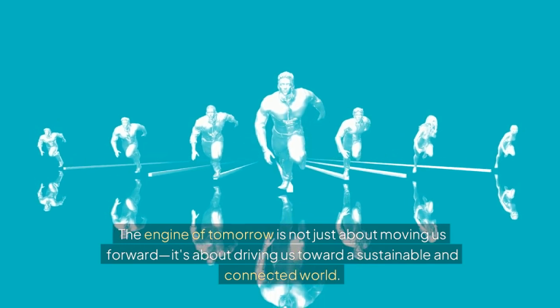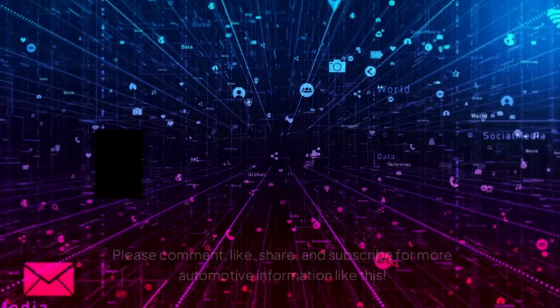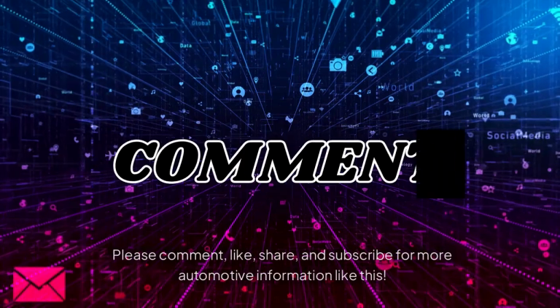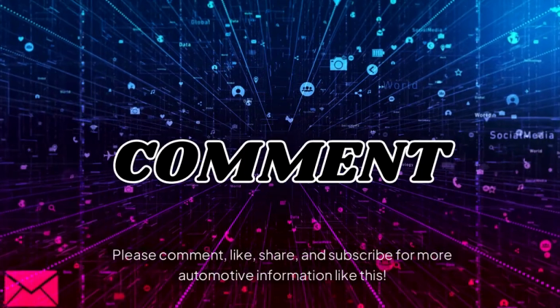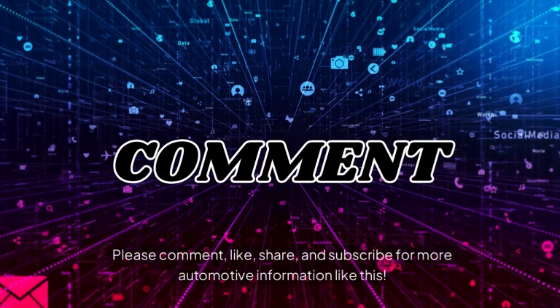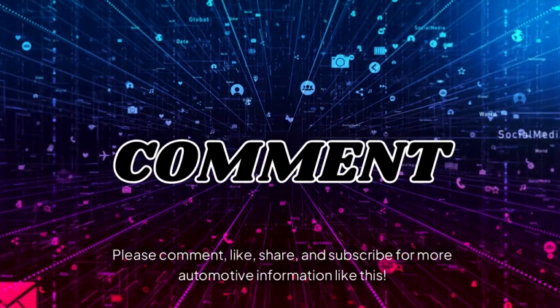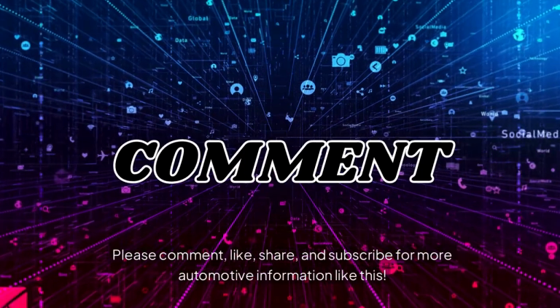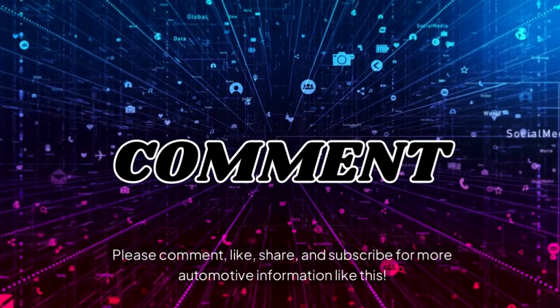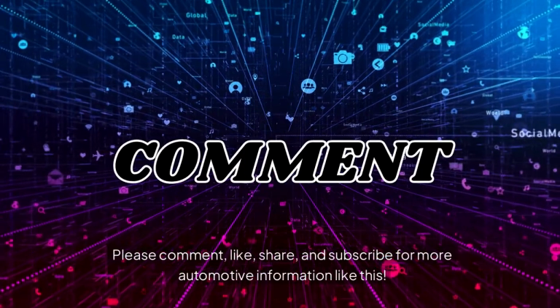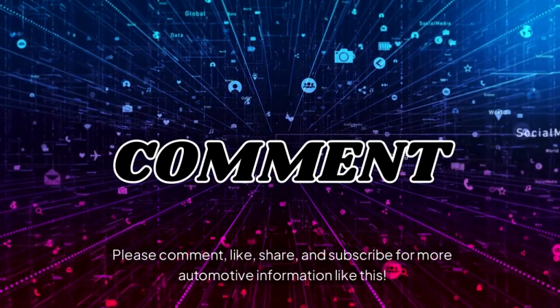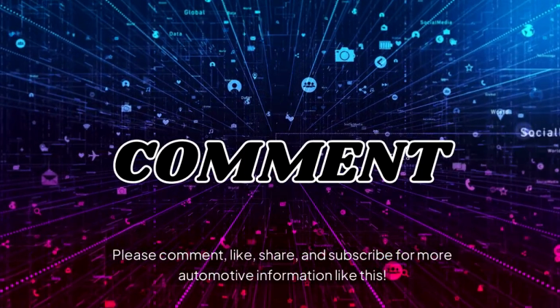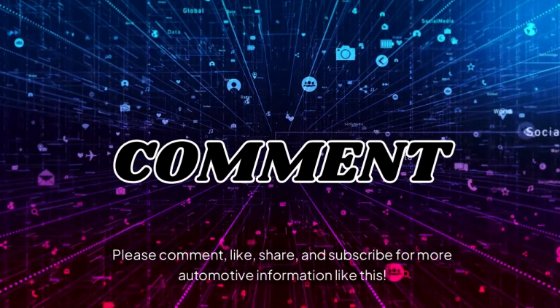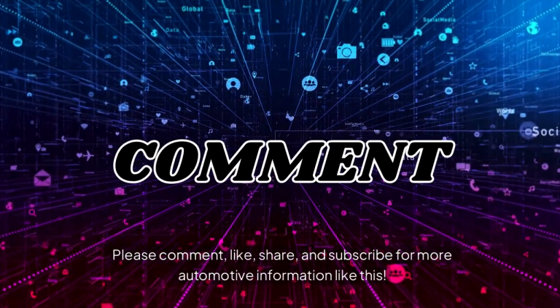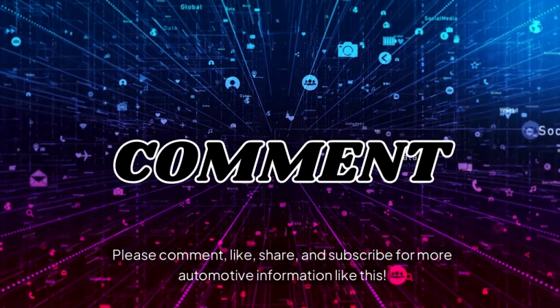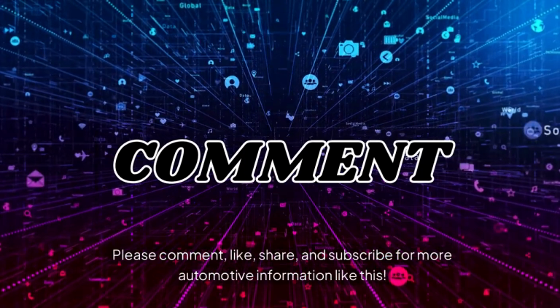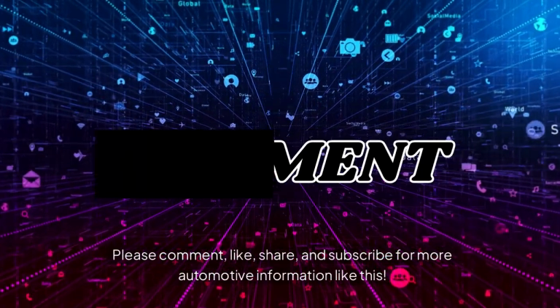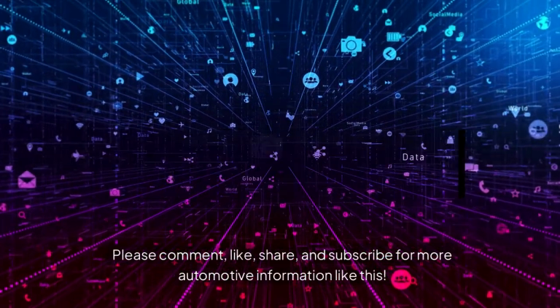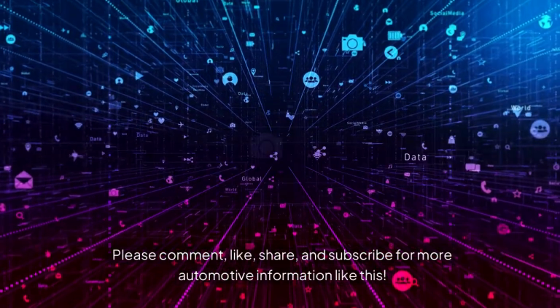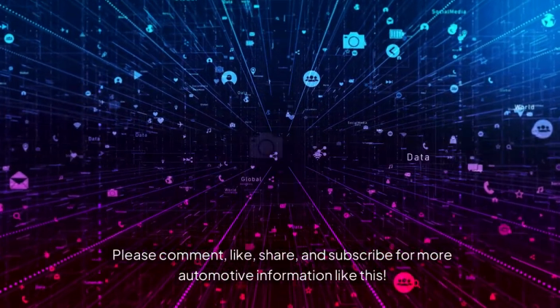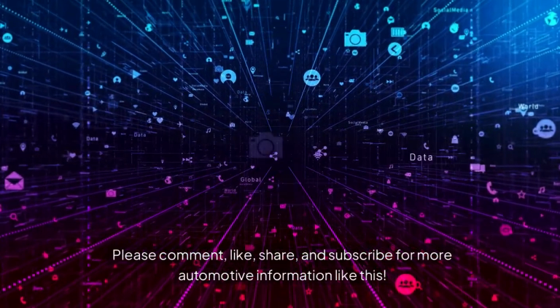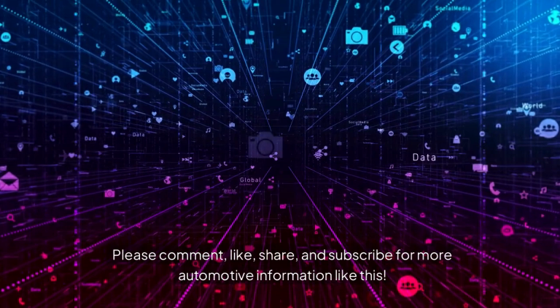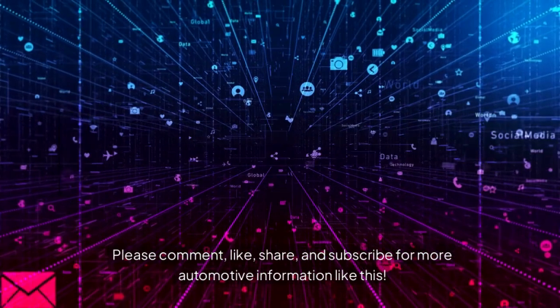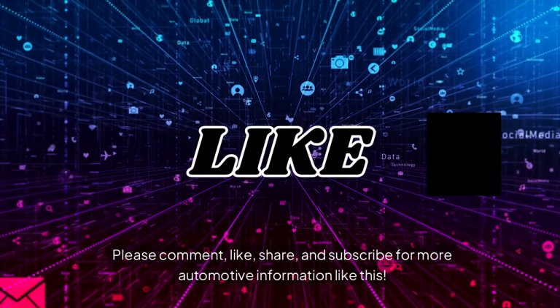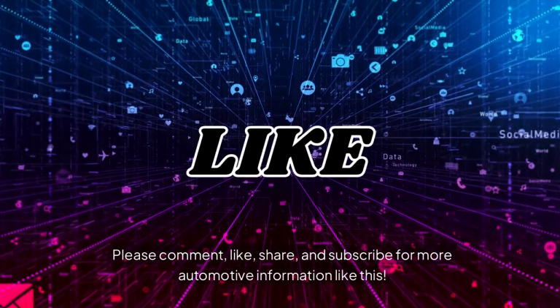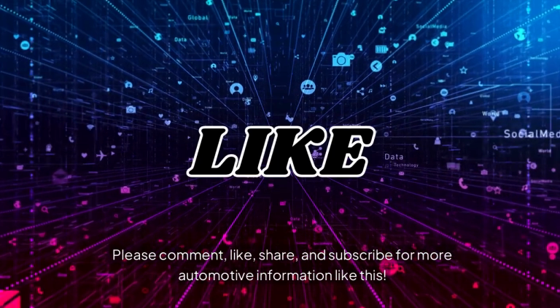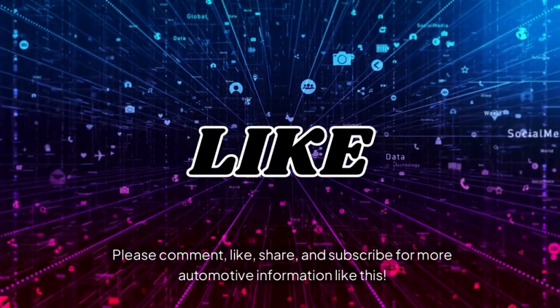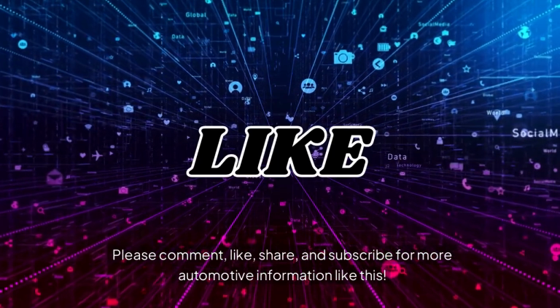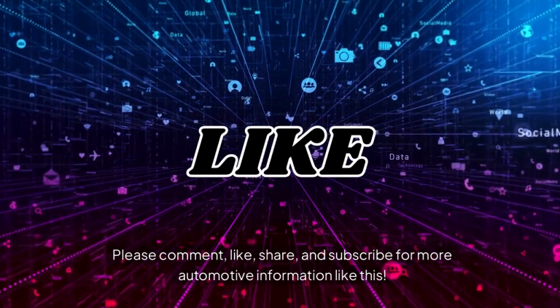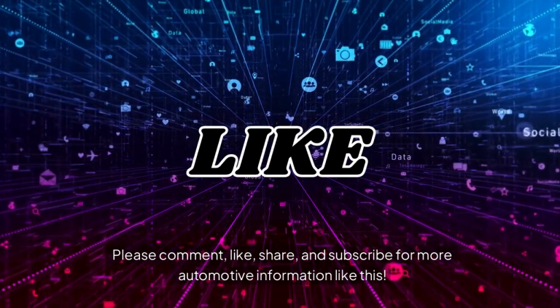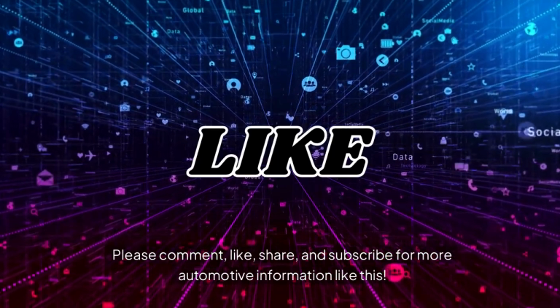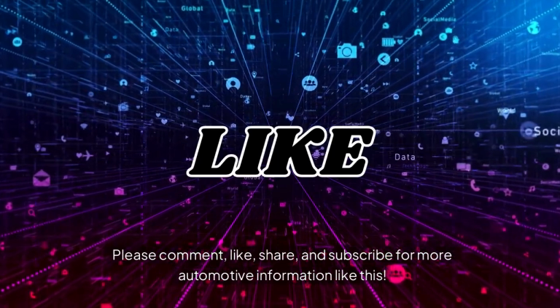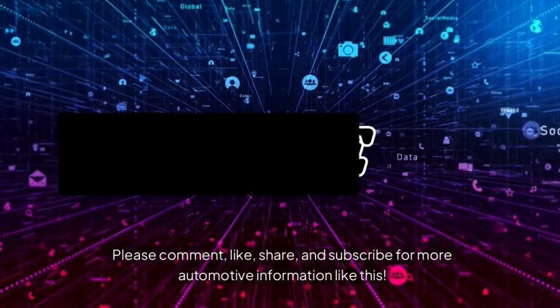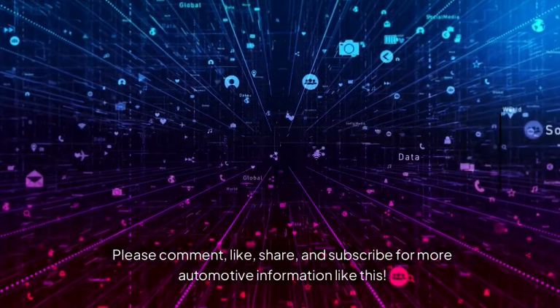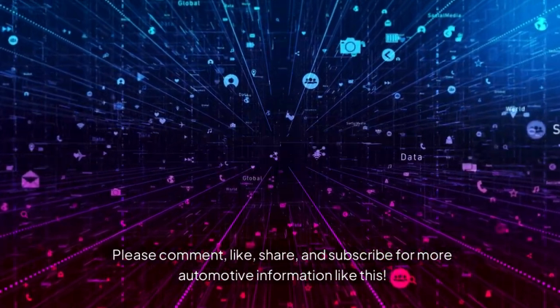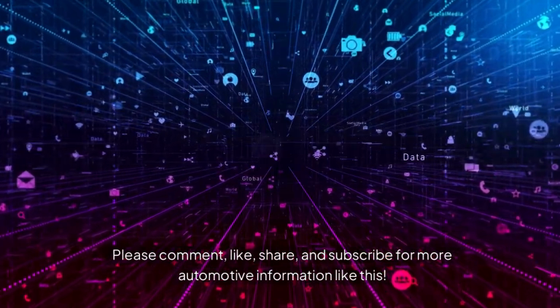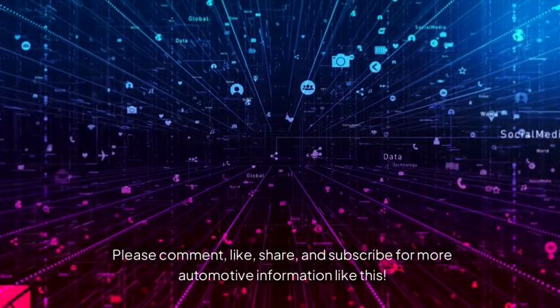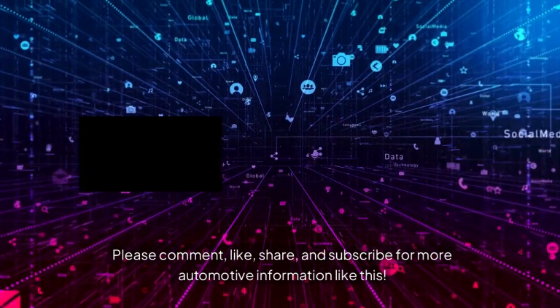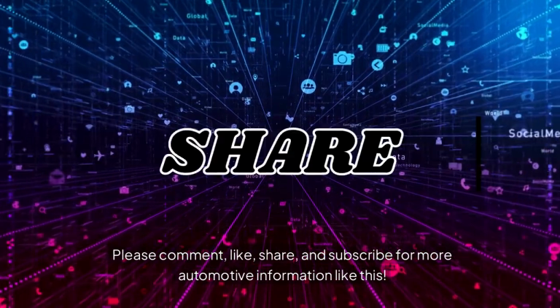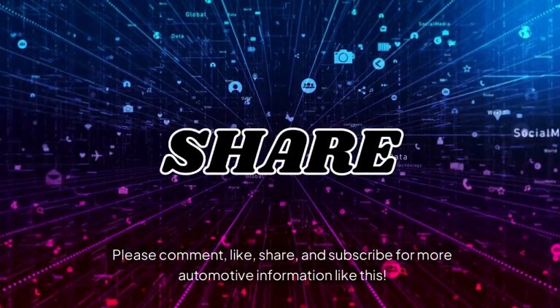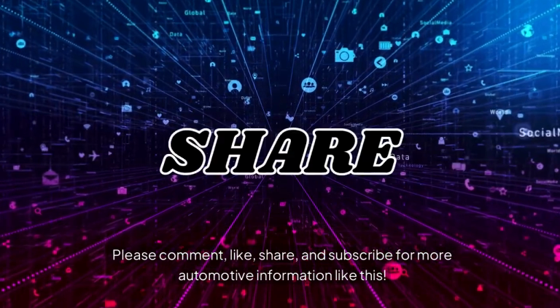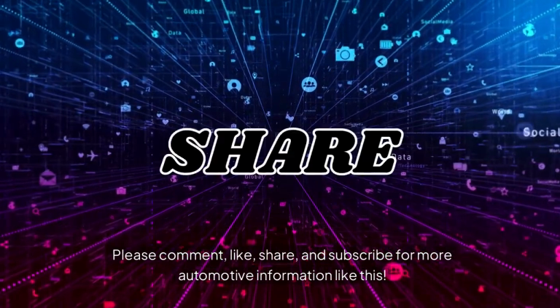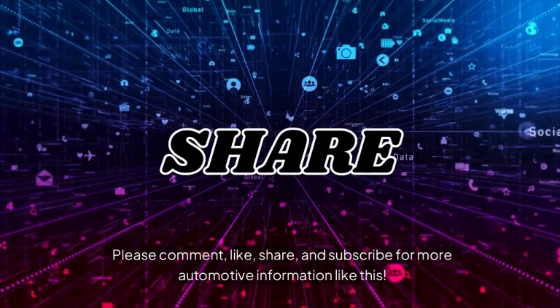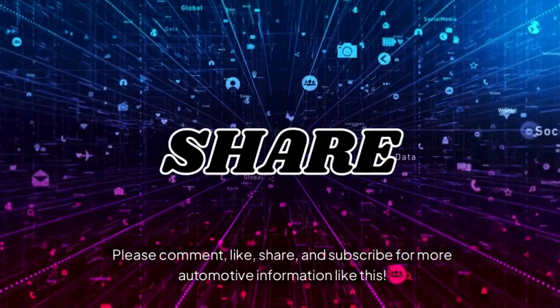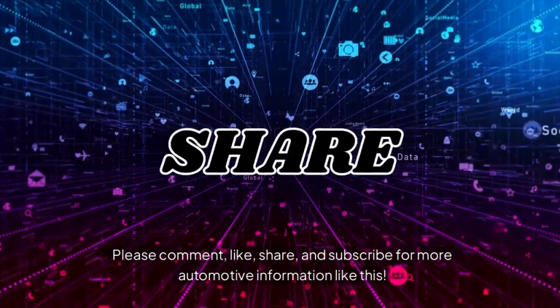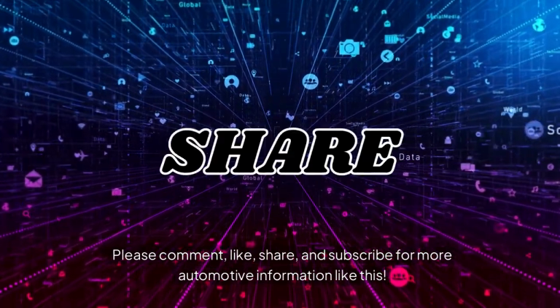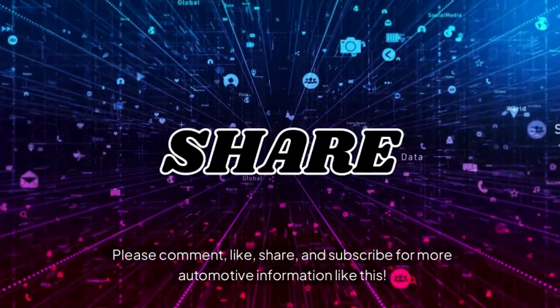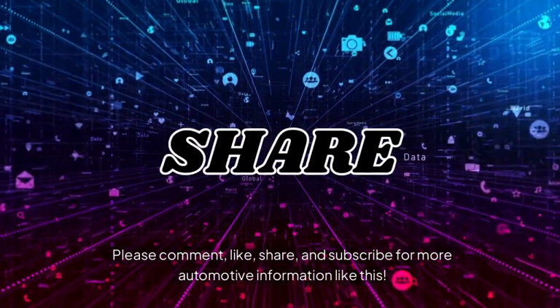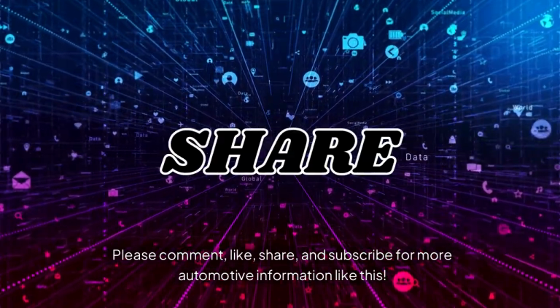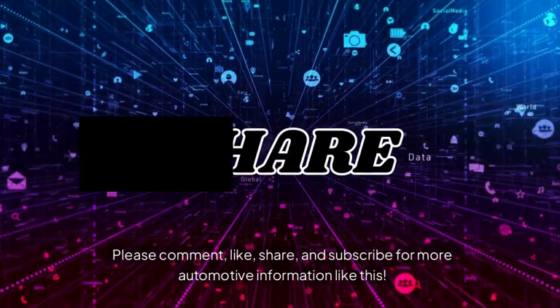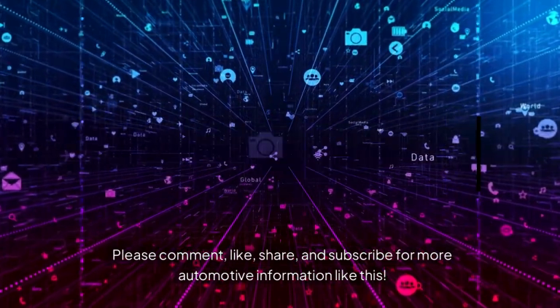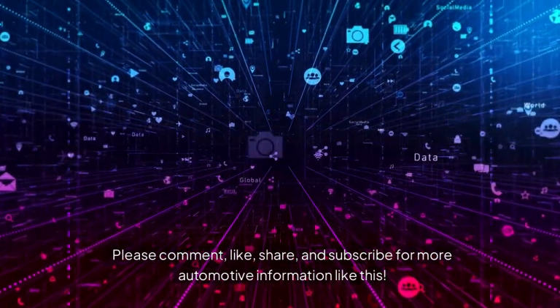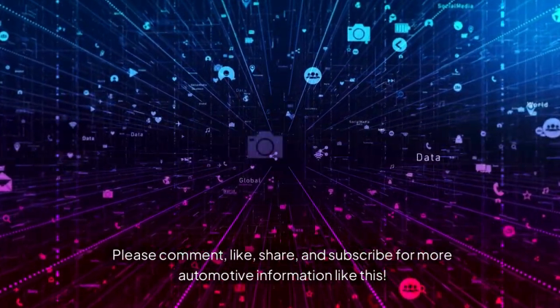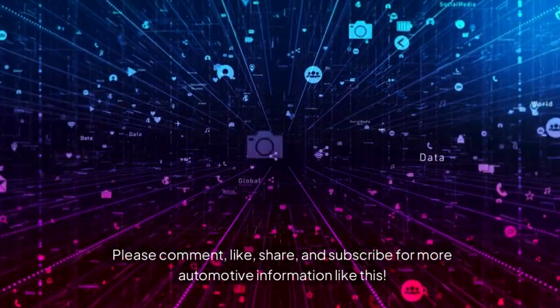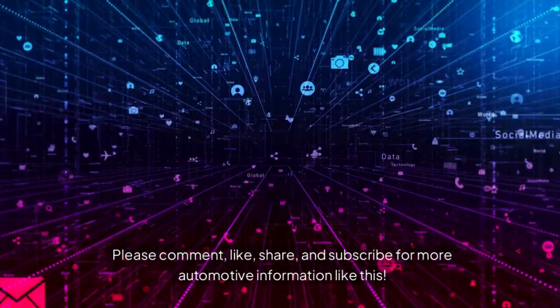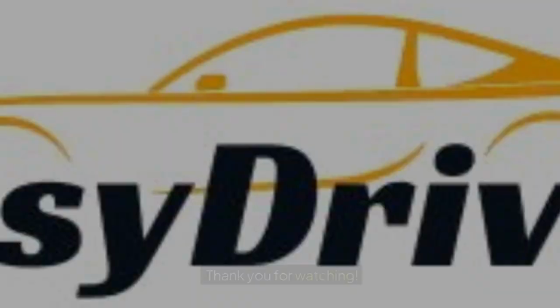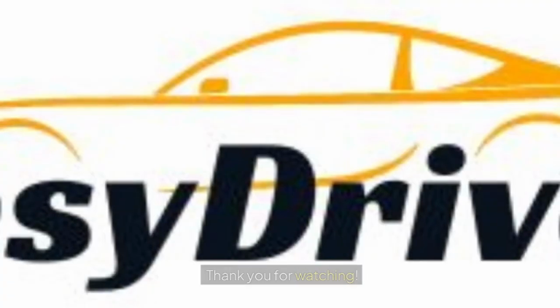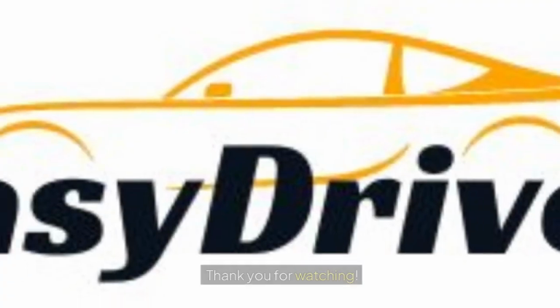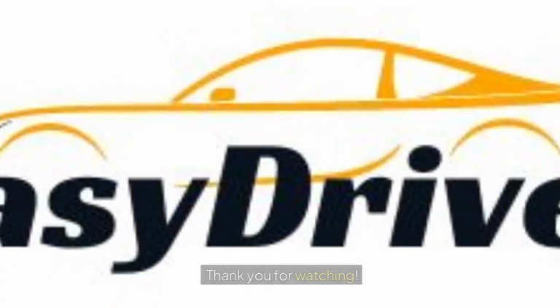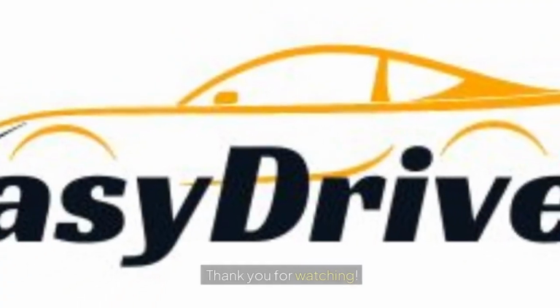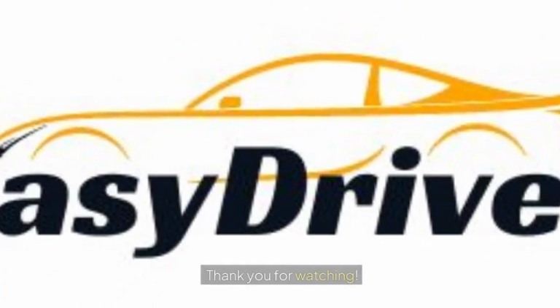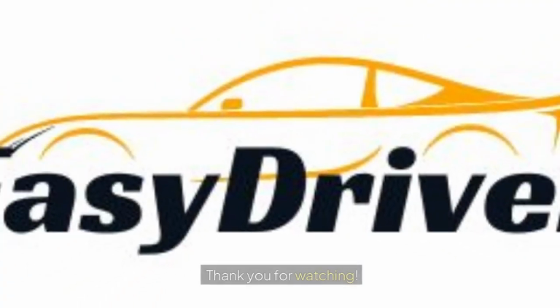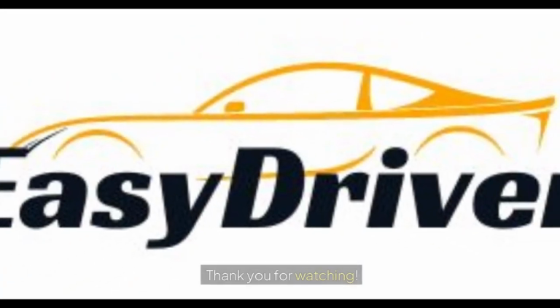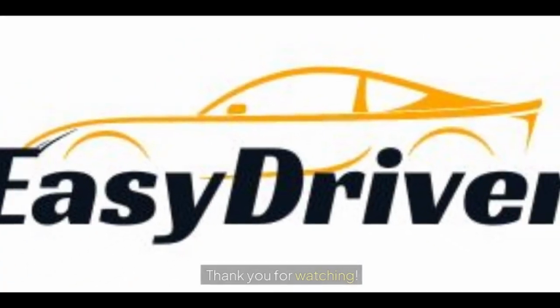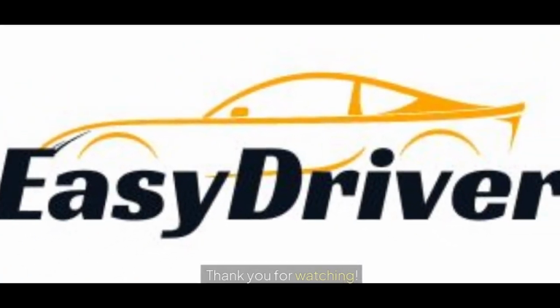Please comment, like, share, and subscribe for more automotive information like this. Thank you for watching.